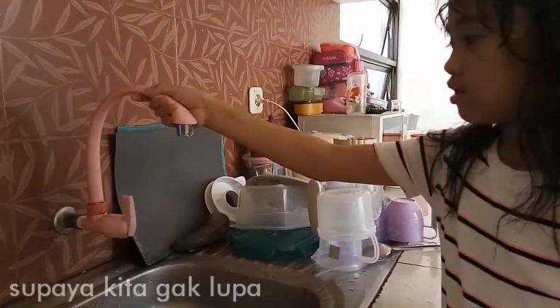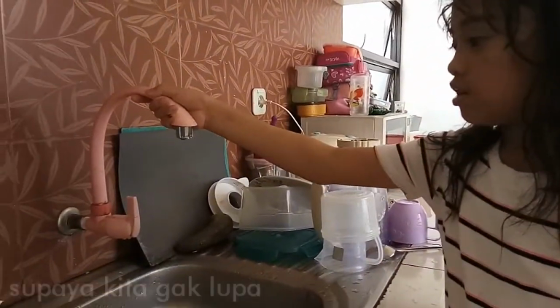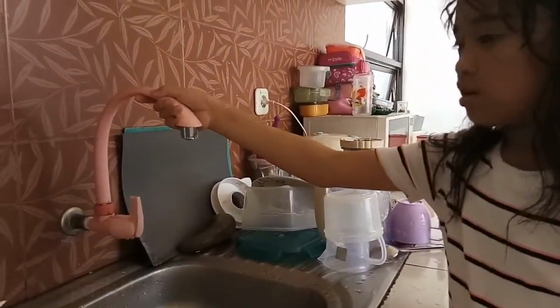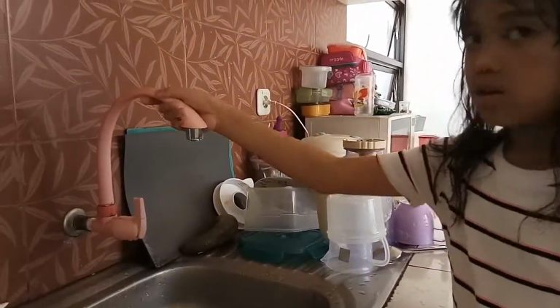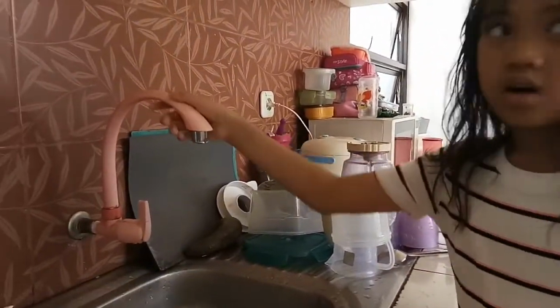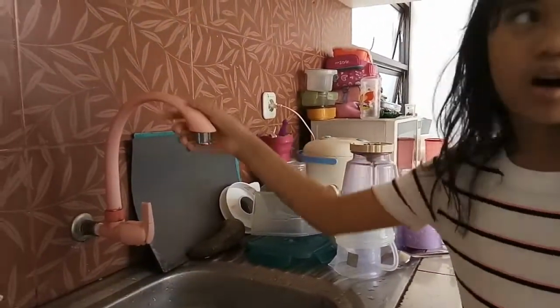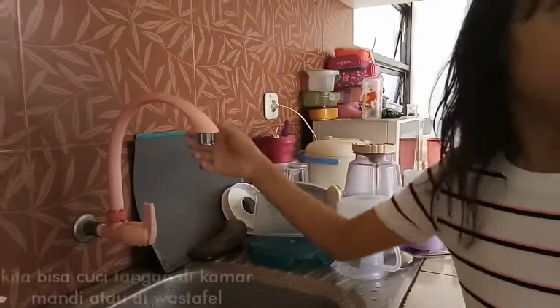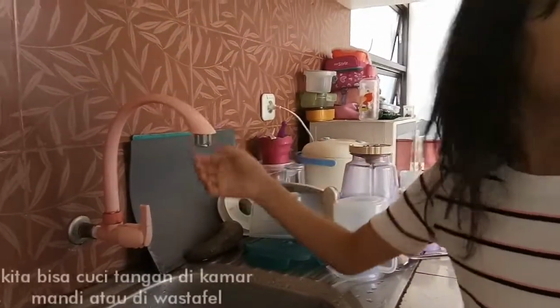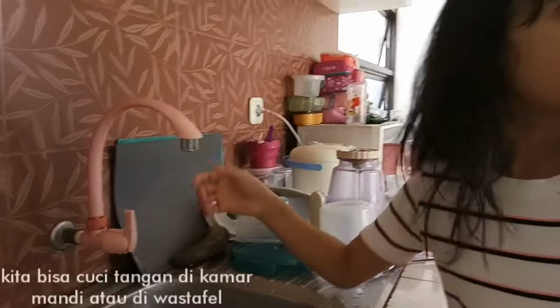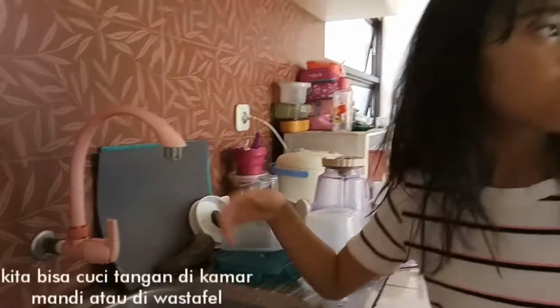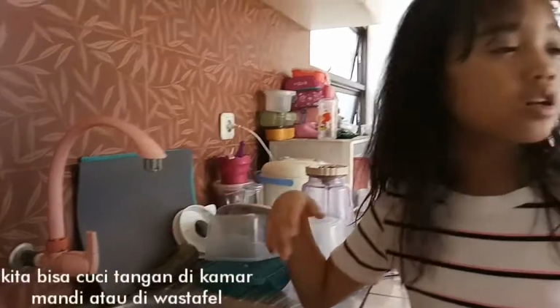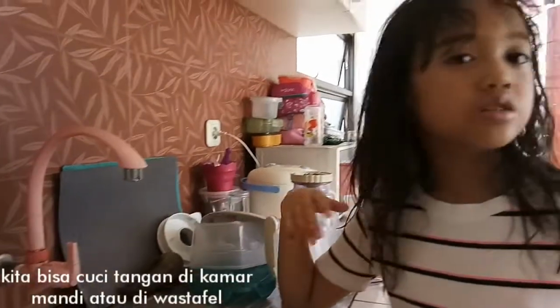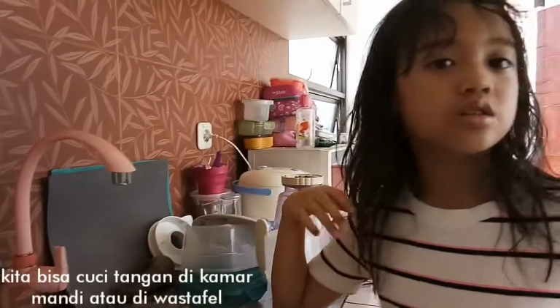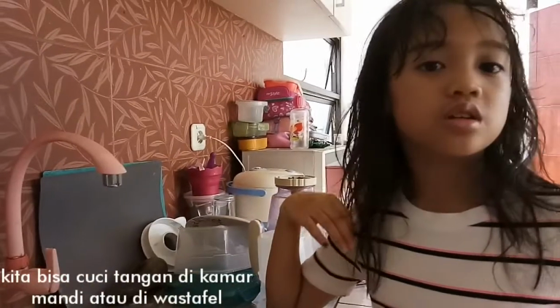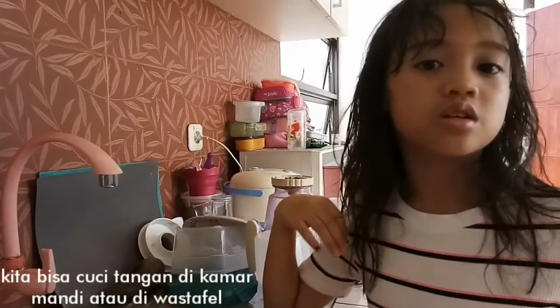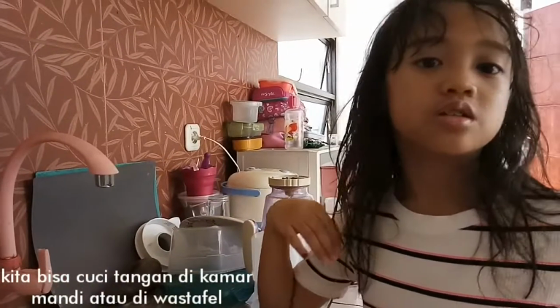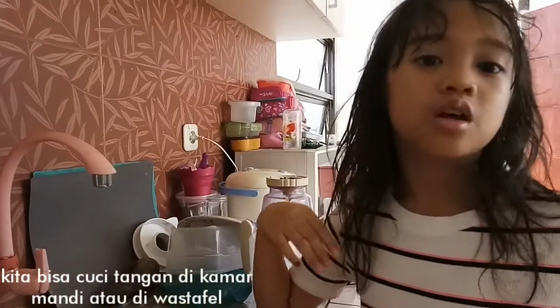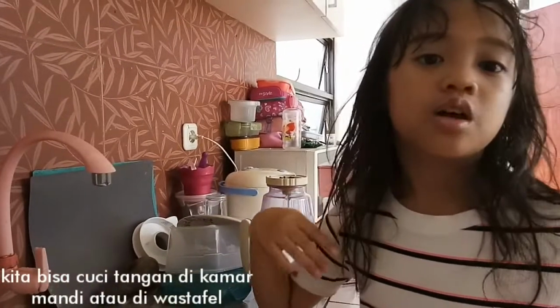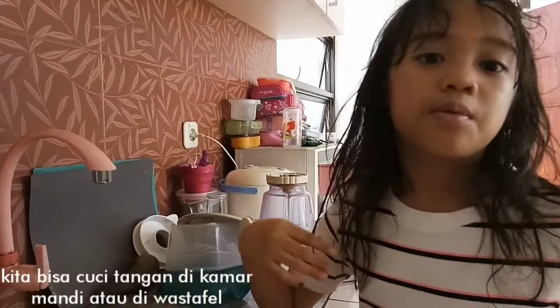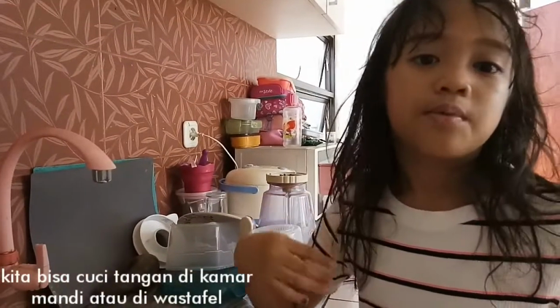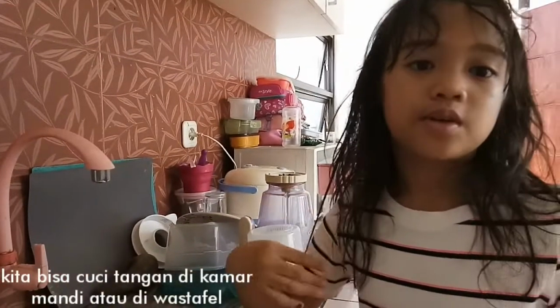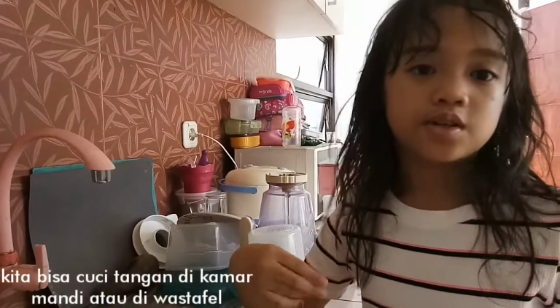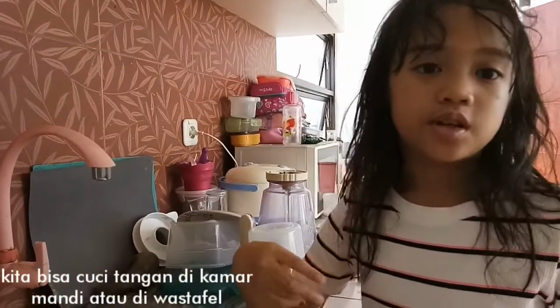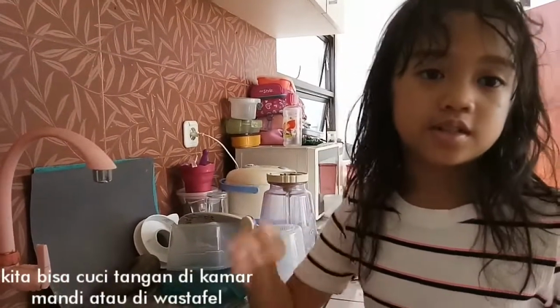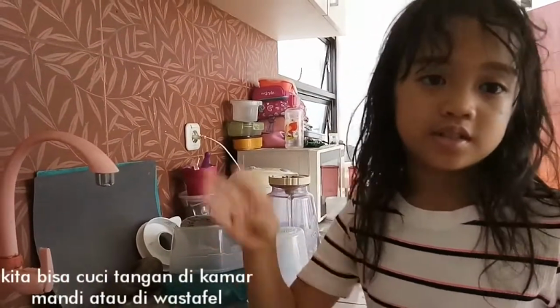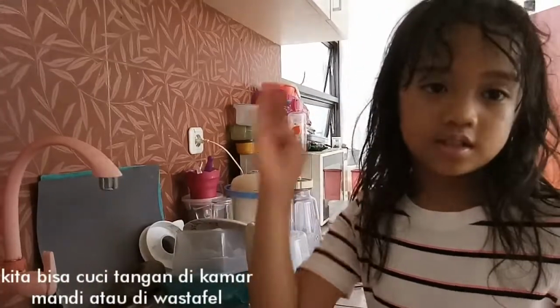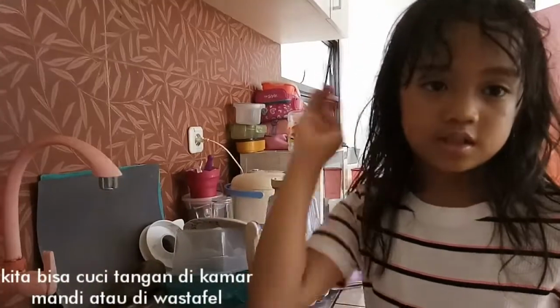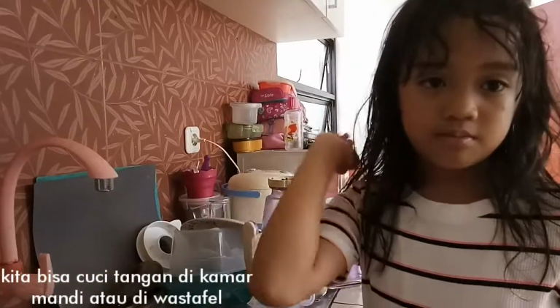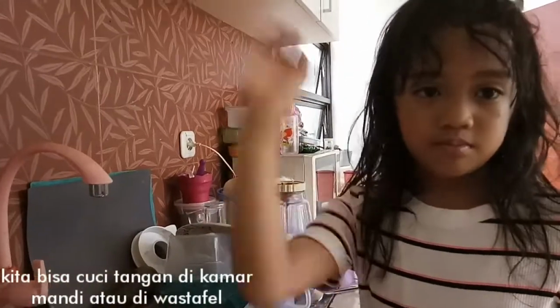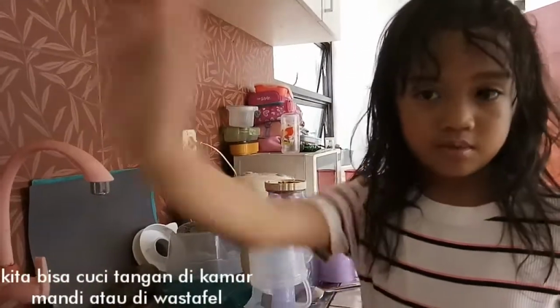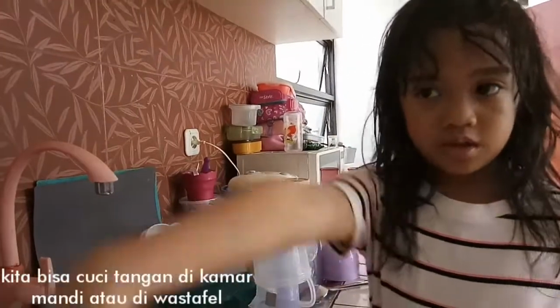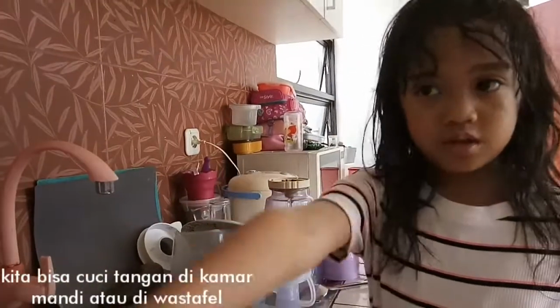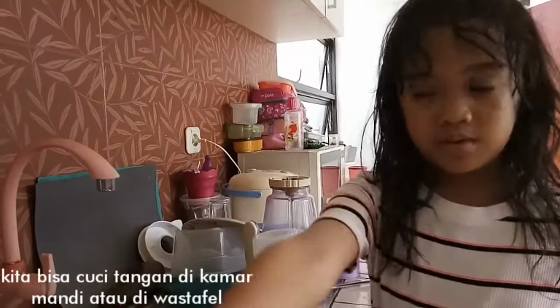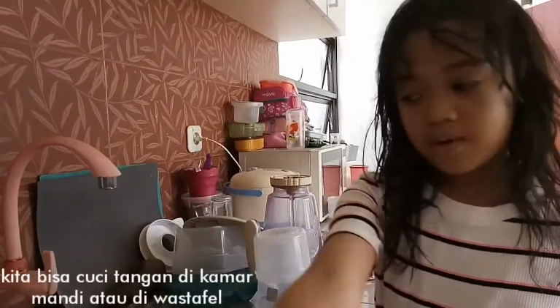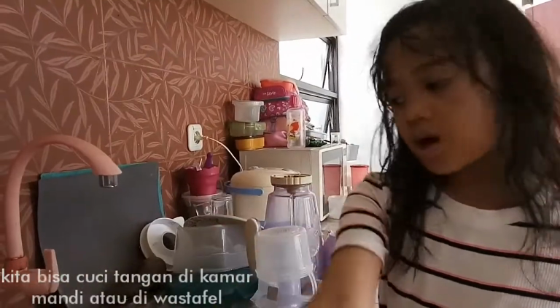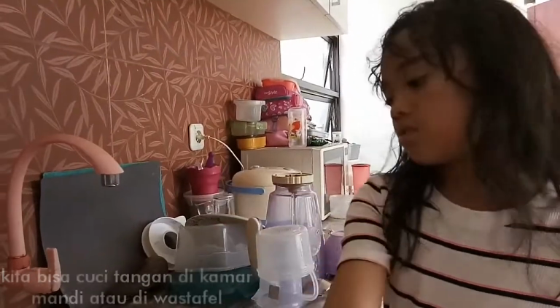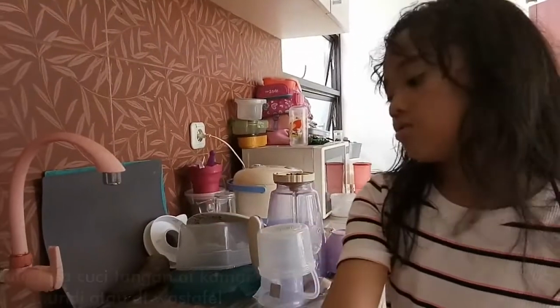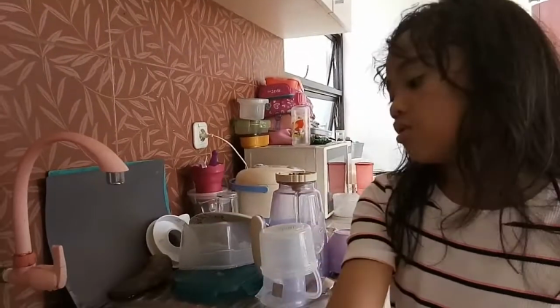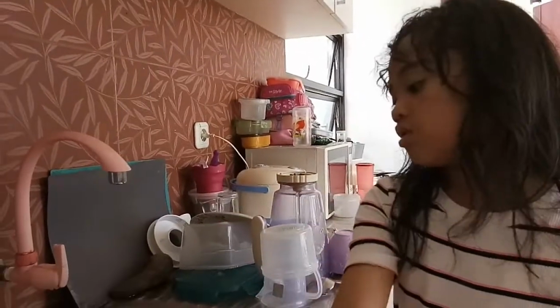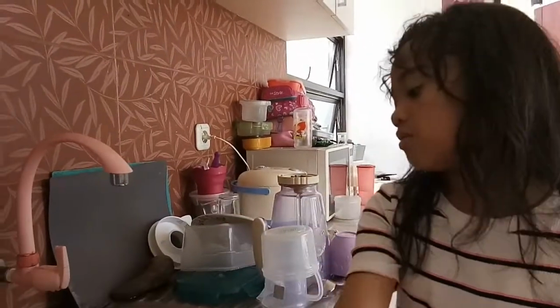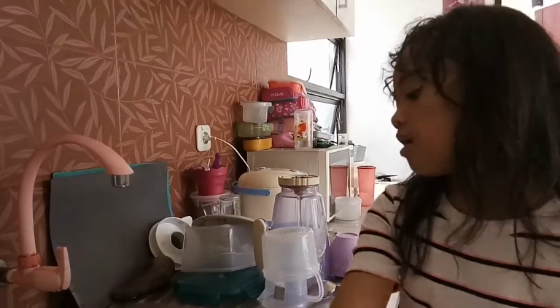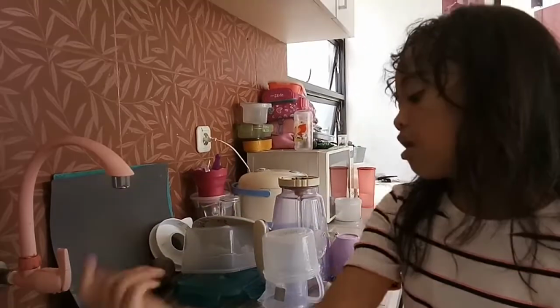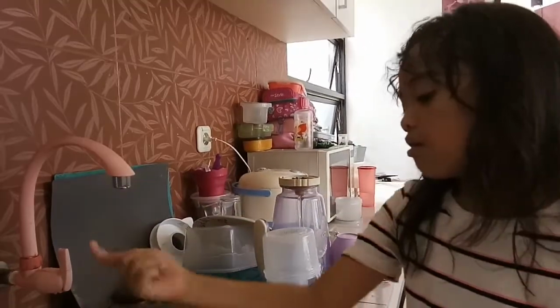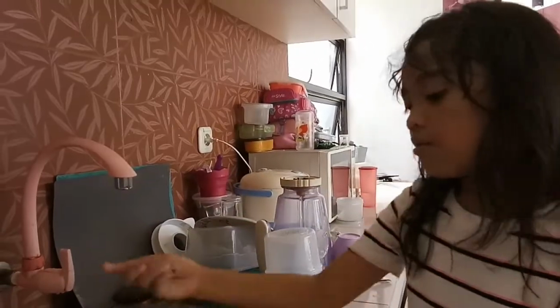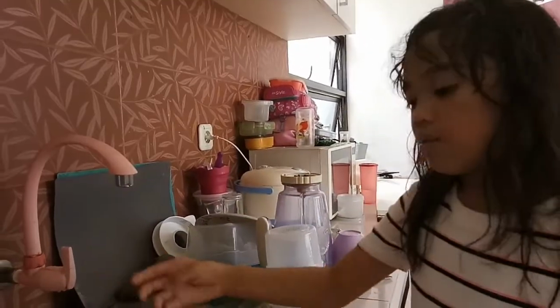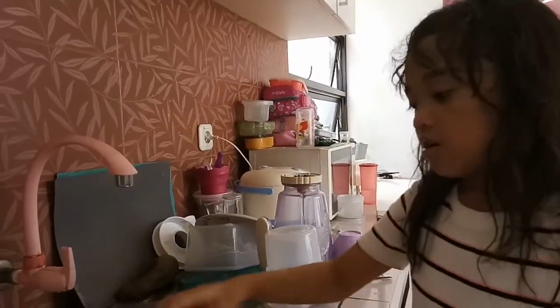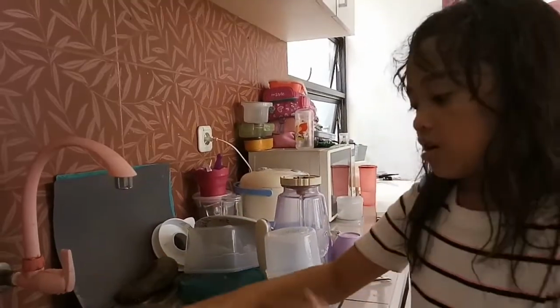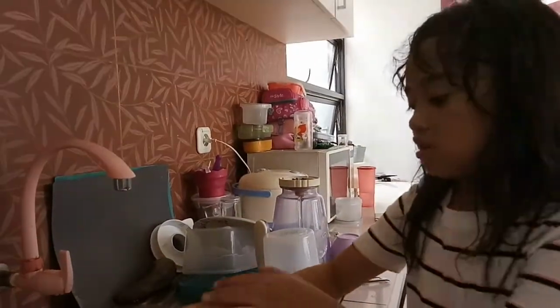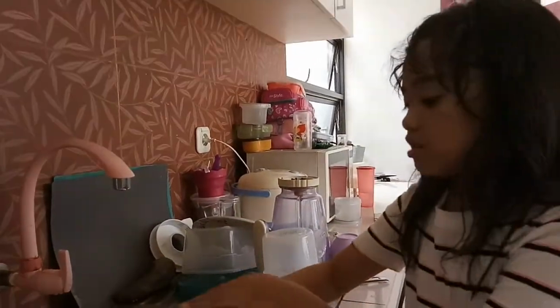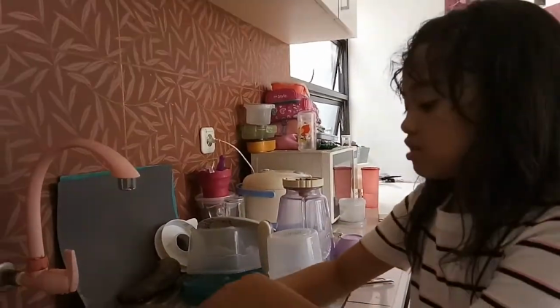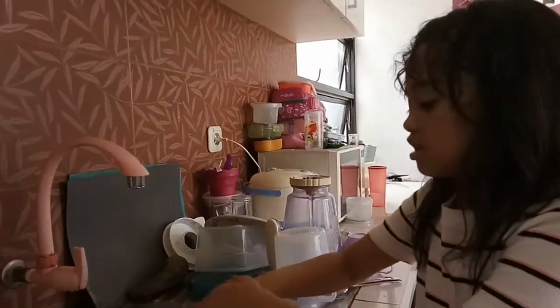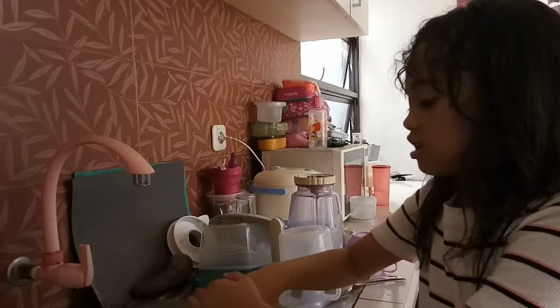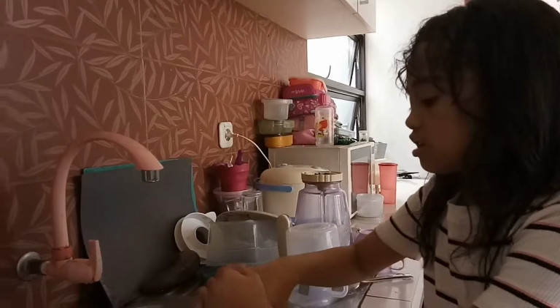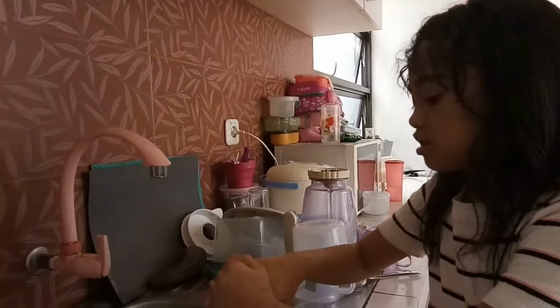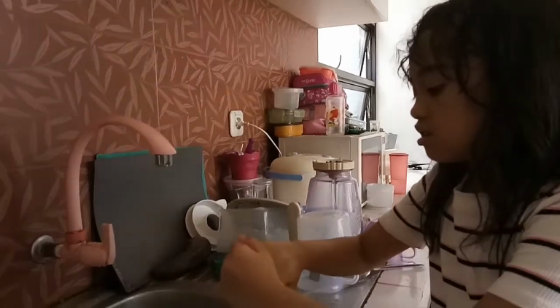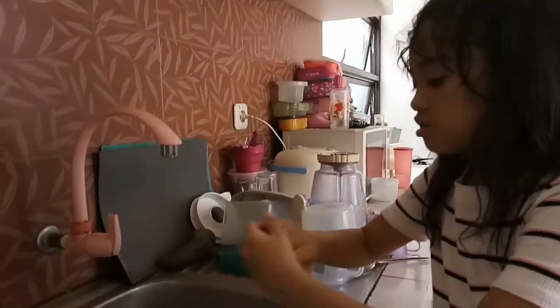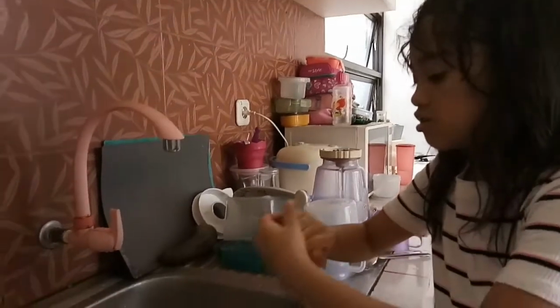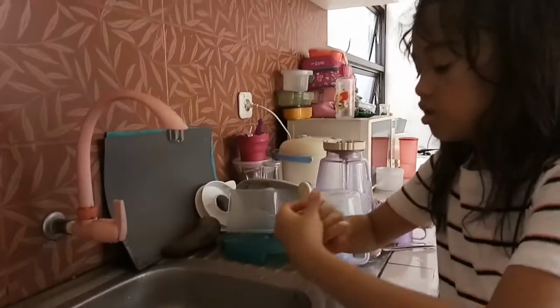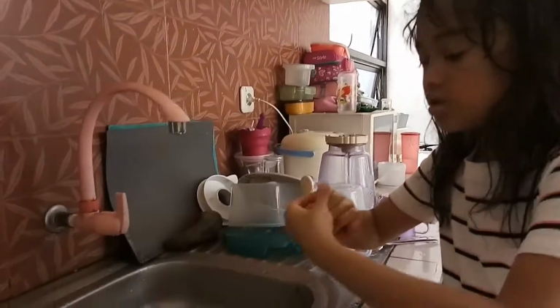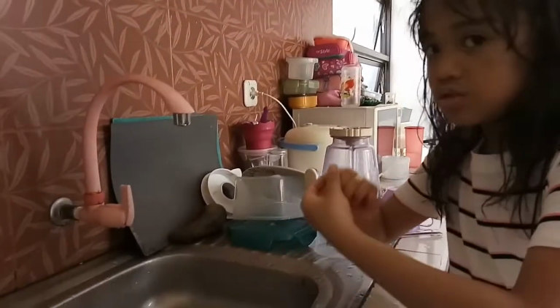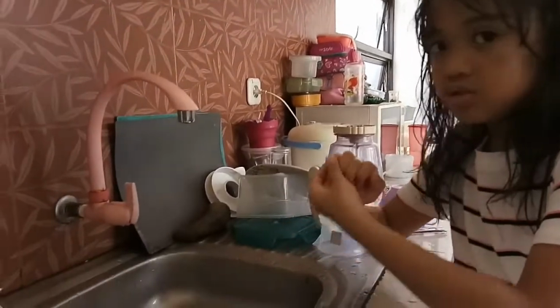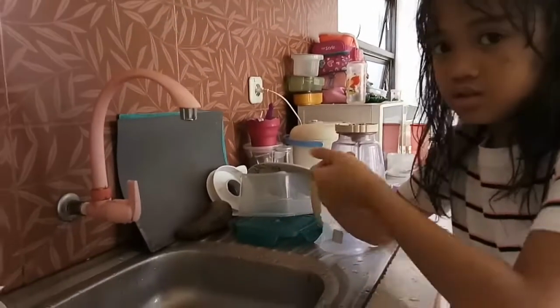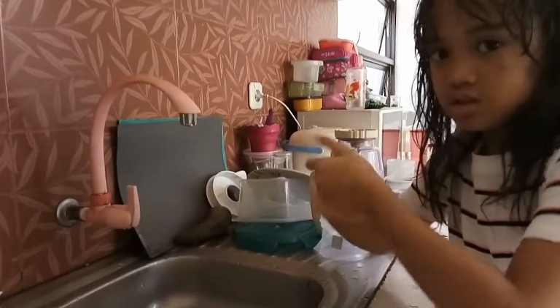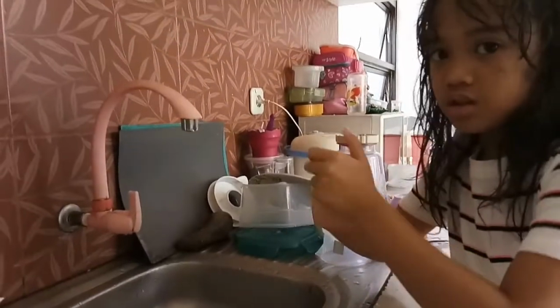You can just wash your hands in the bathroom or in the sink. I'm just using the sink.